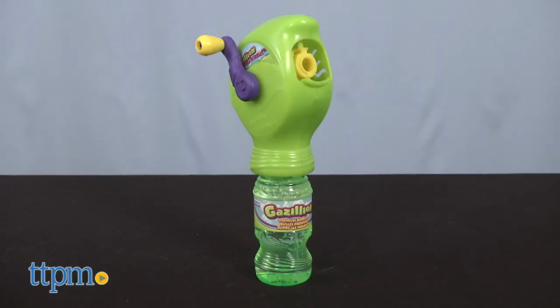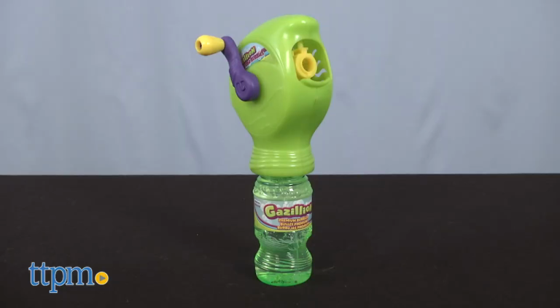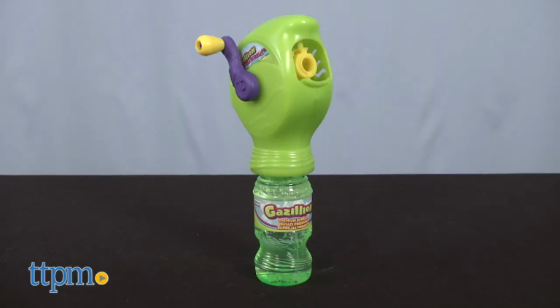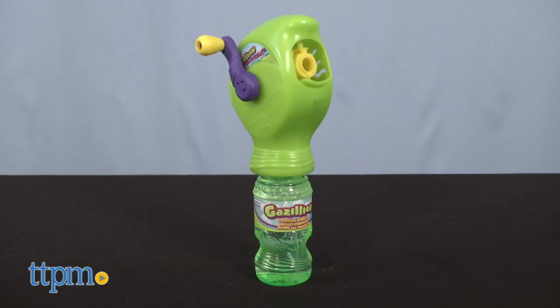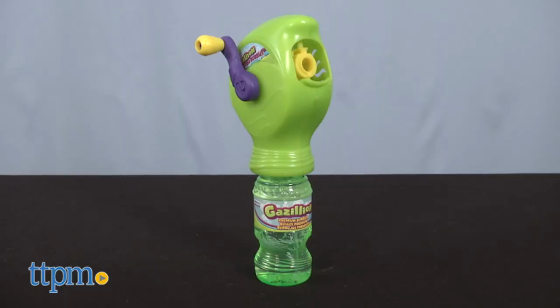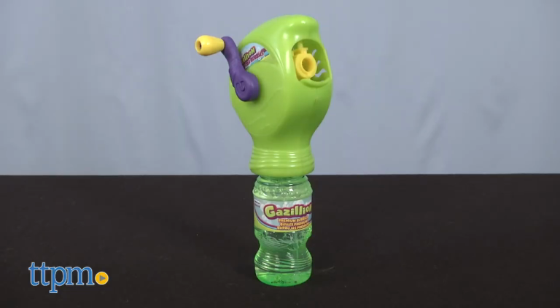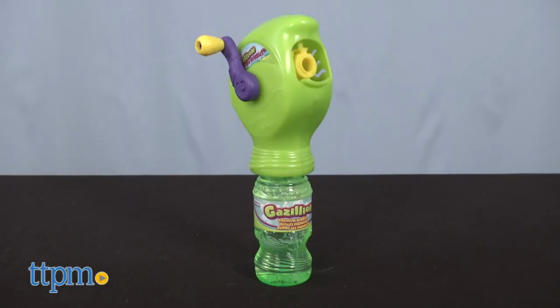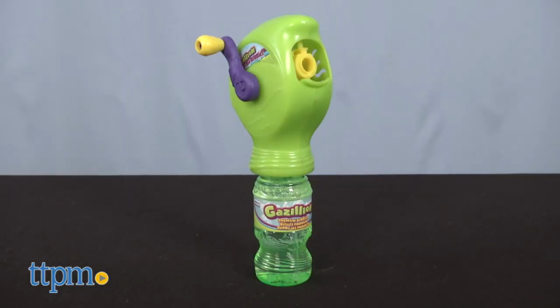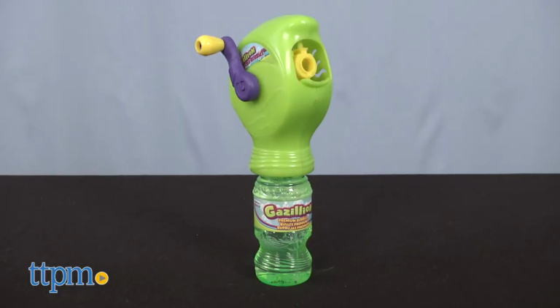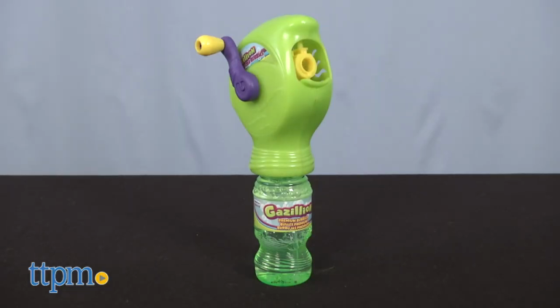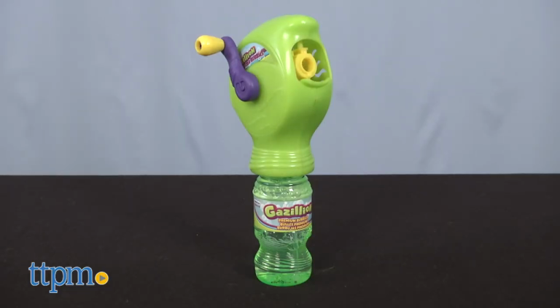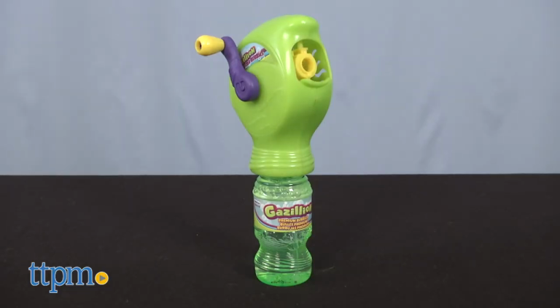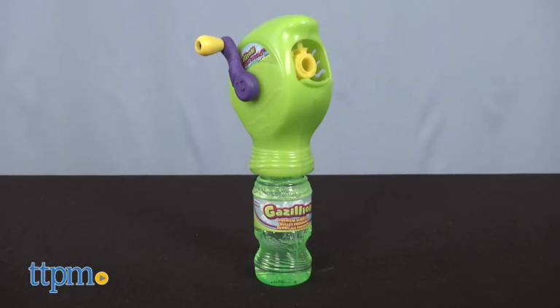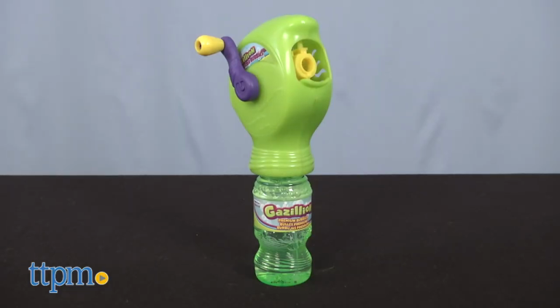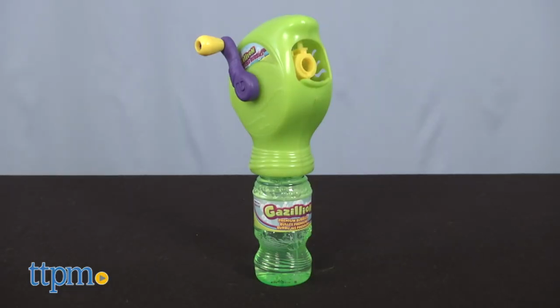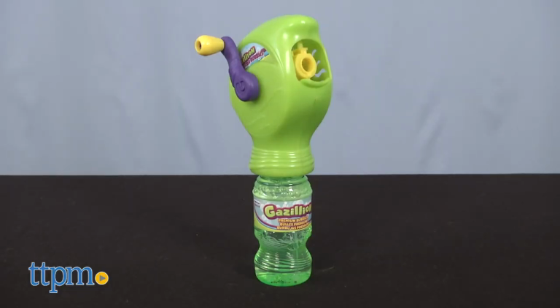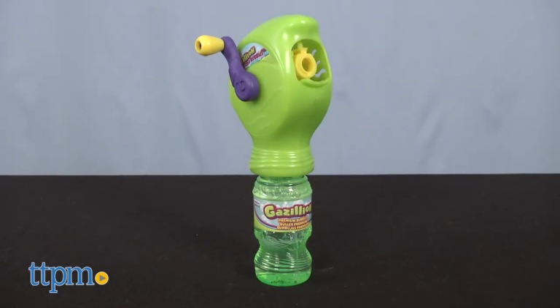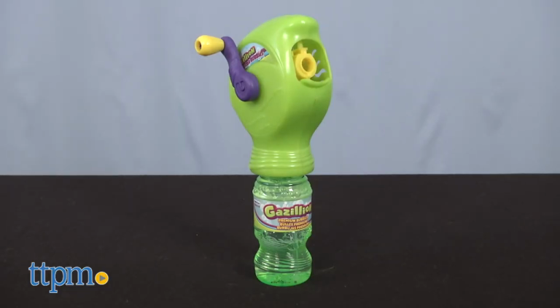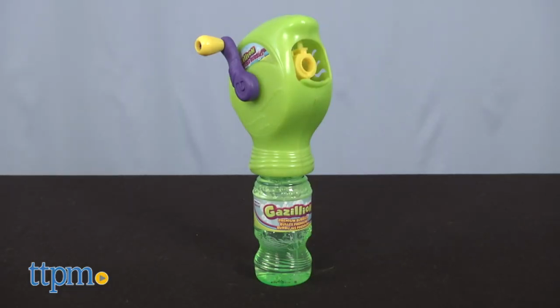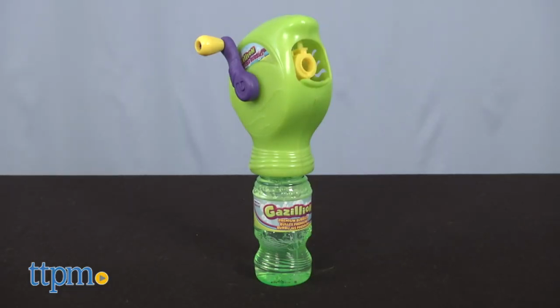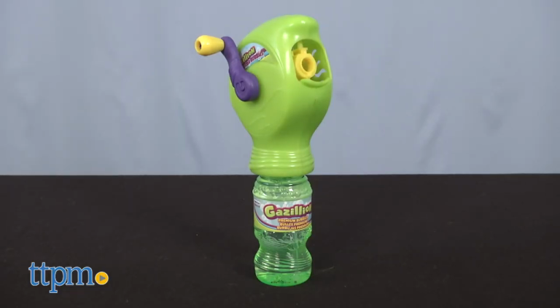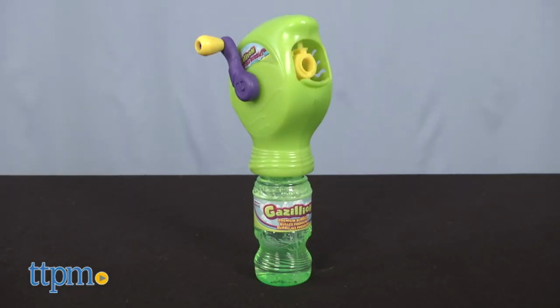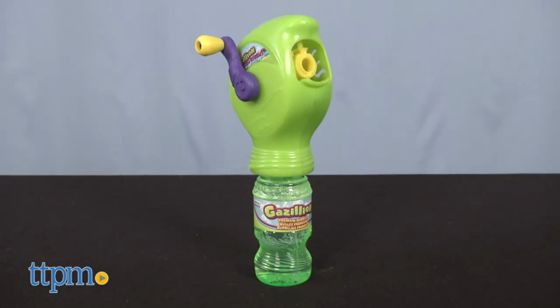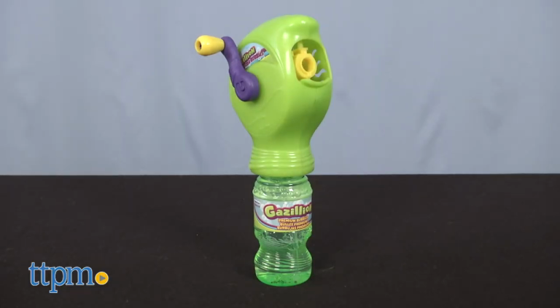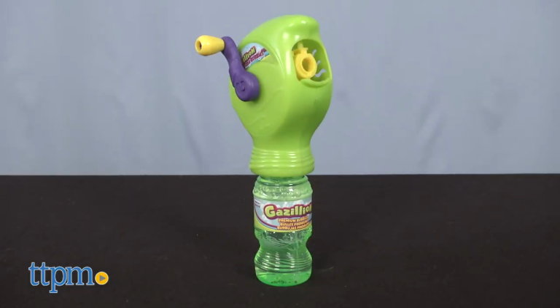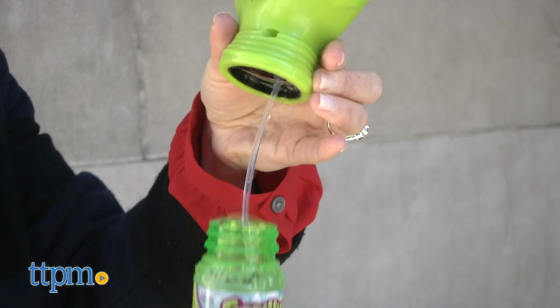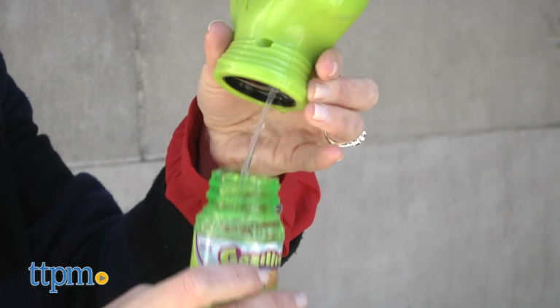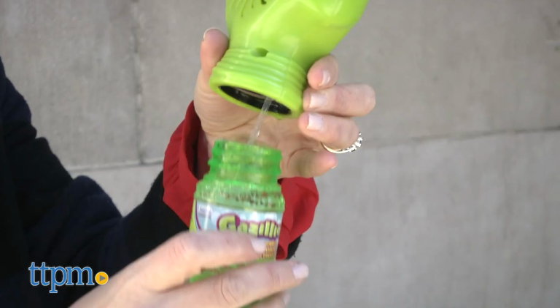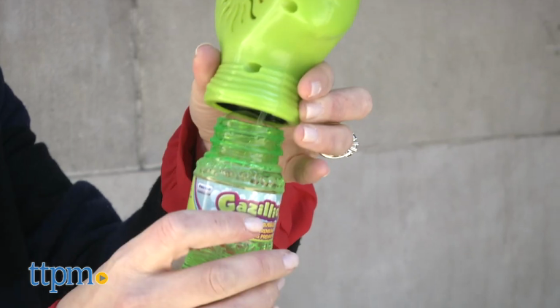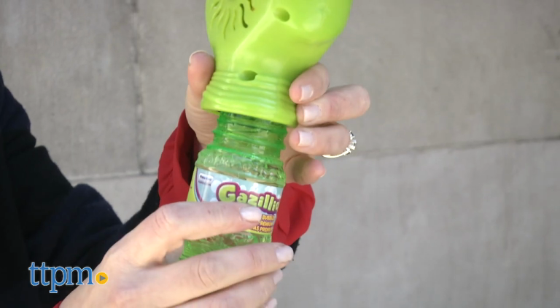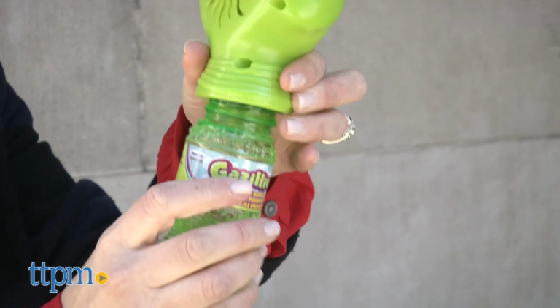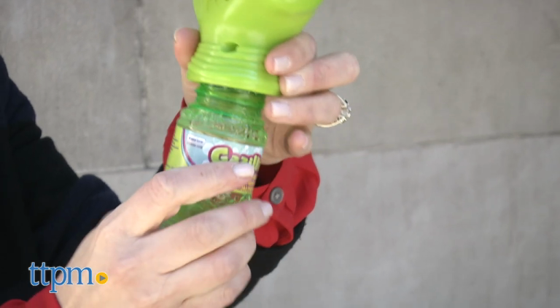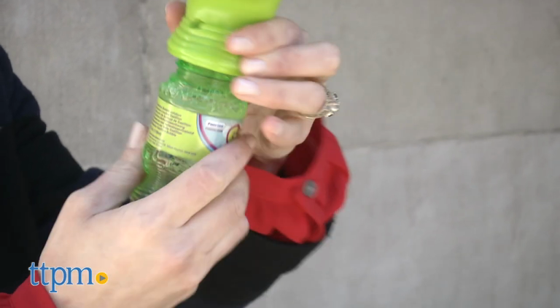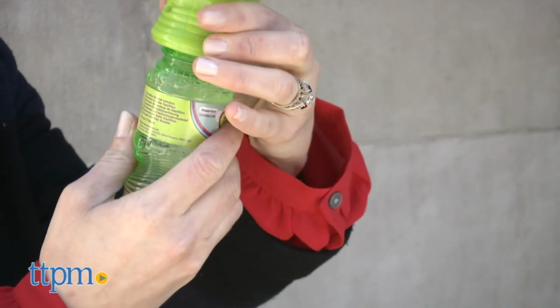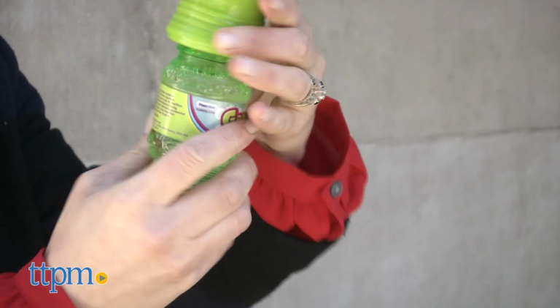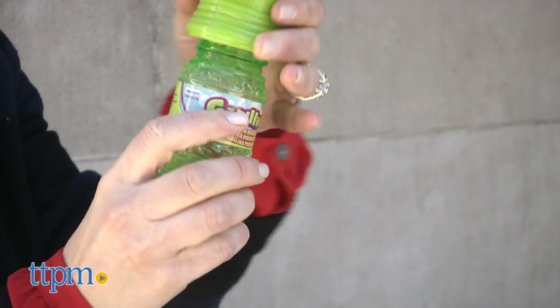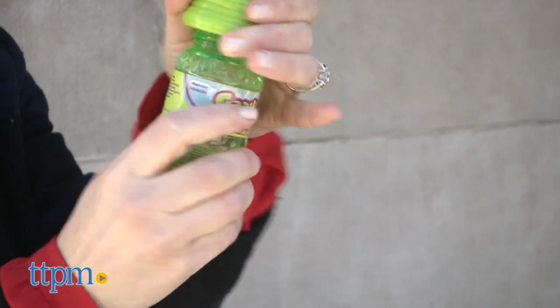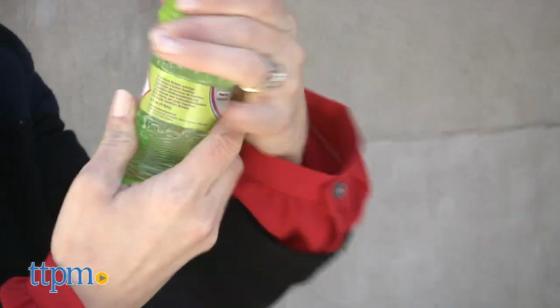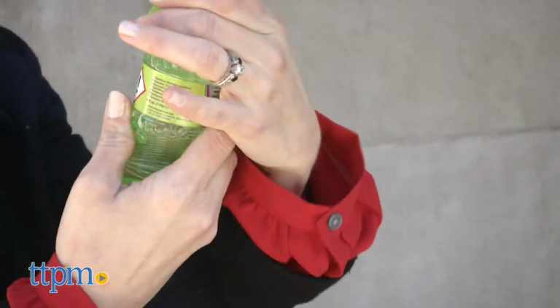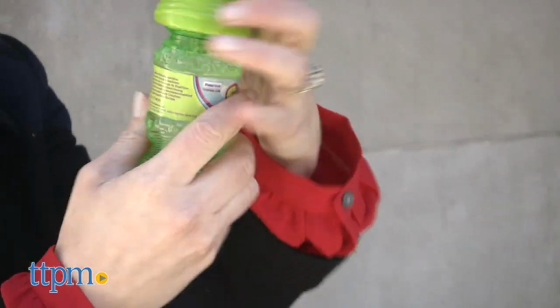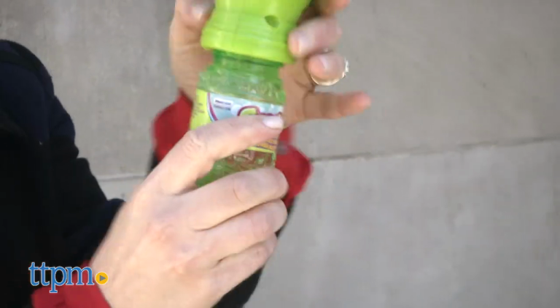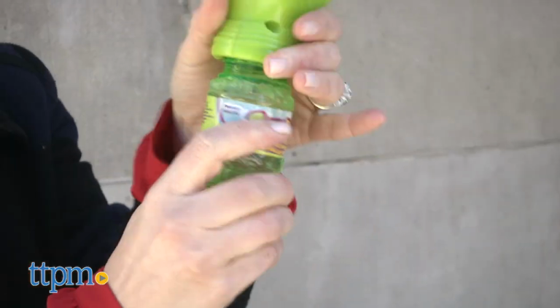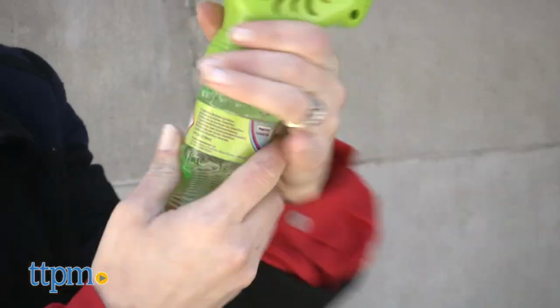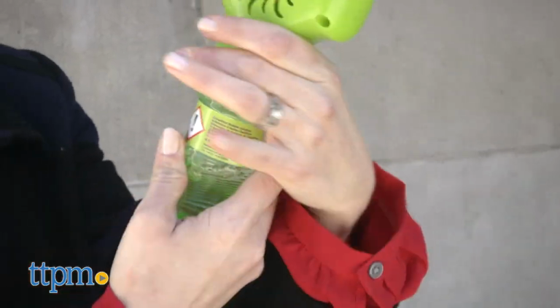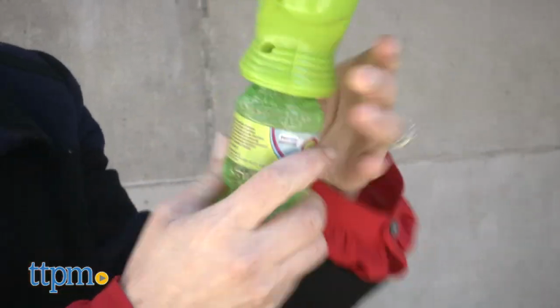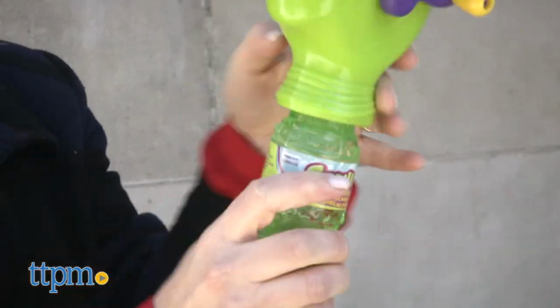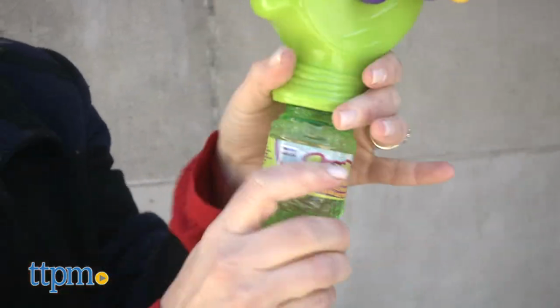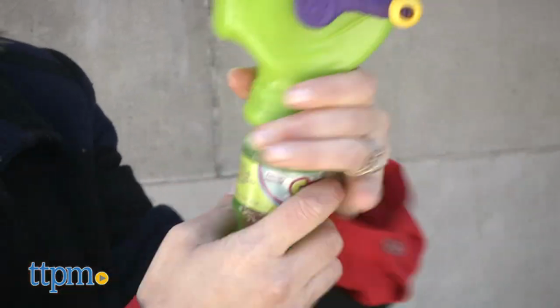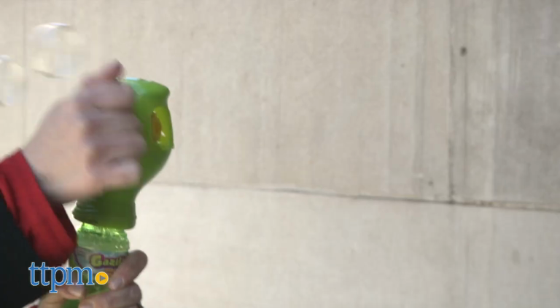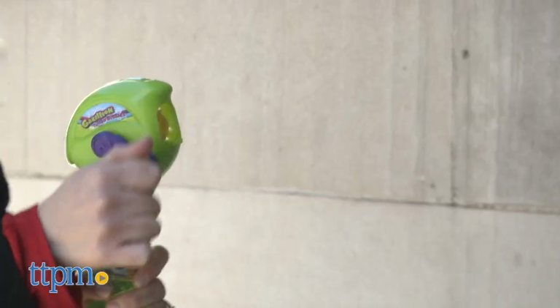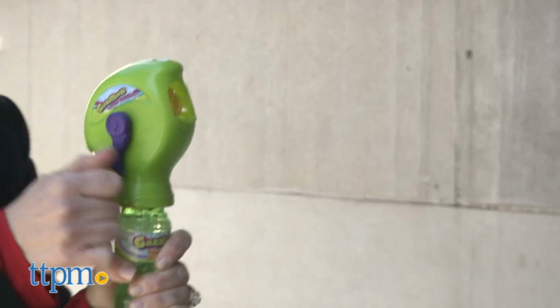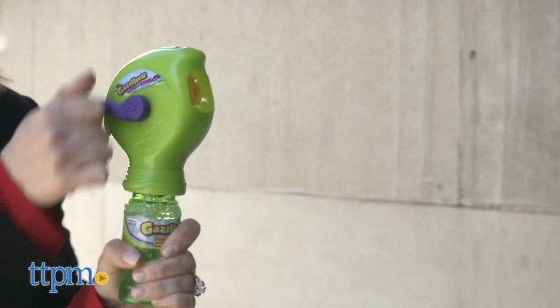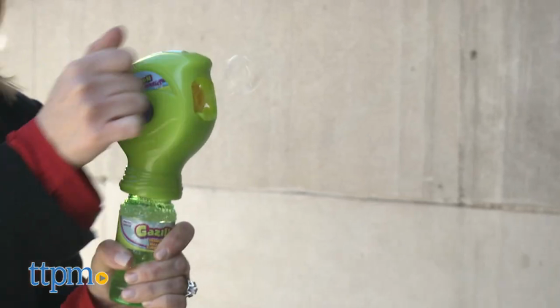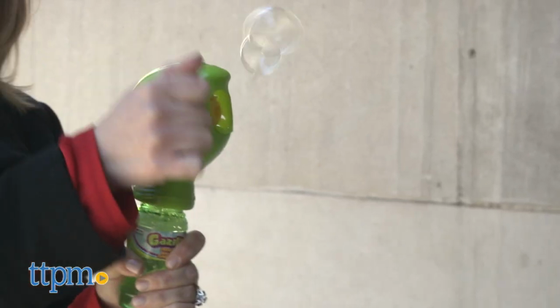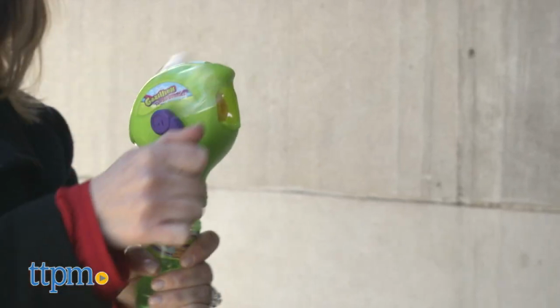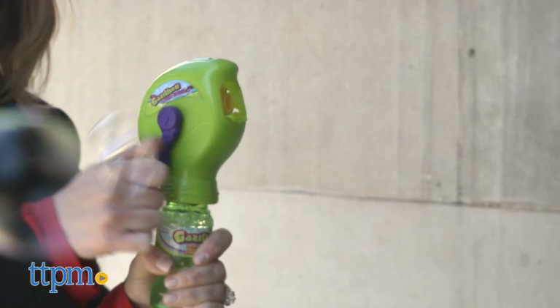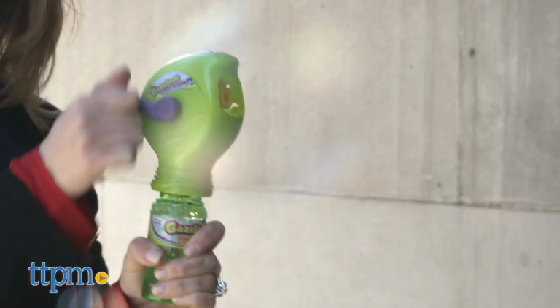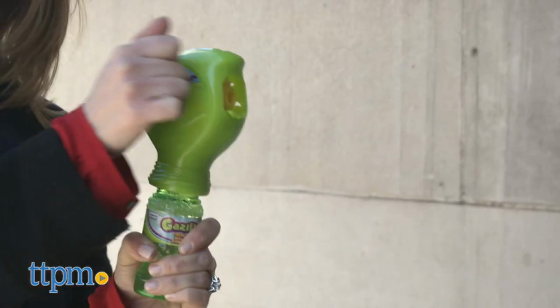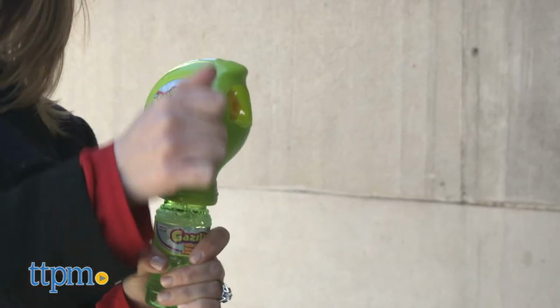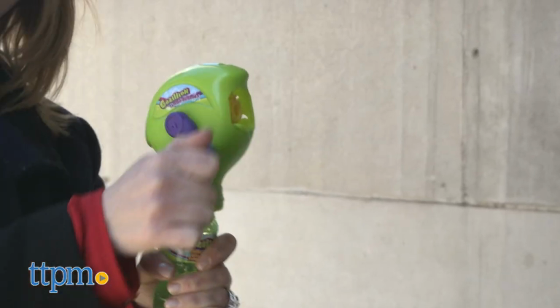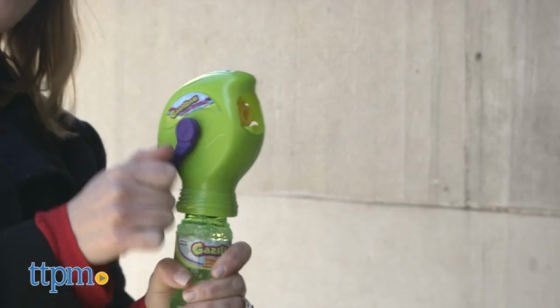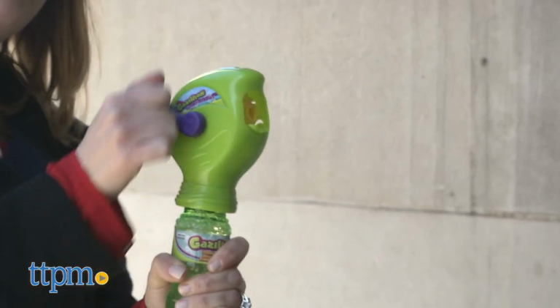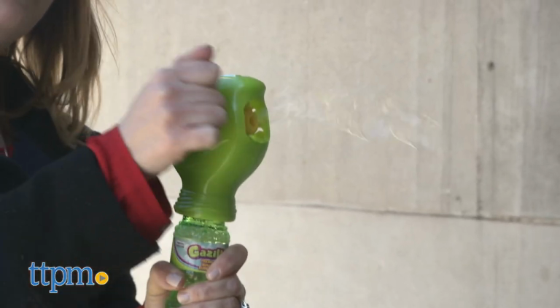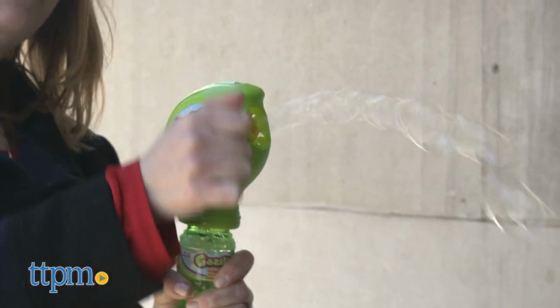Turbo Bubbles is hand-powered — no batteries required. Screw the four-ounce bottle of bubble solution onto the bubble blower and turn the handle to start blowing bubbles.